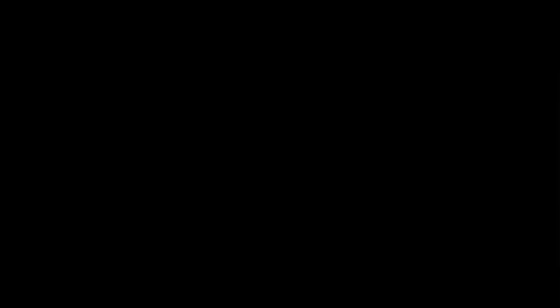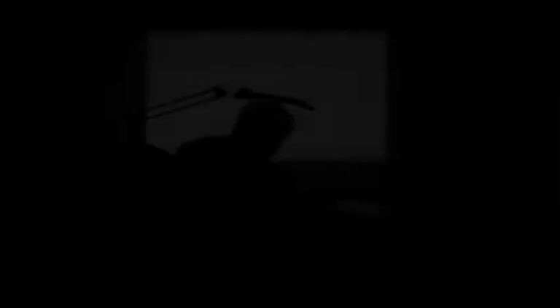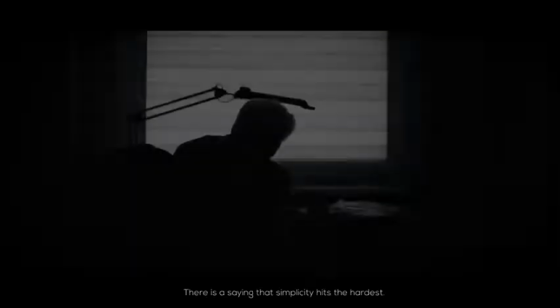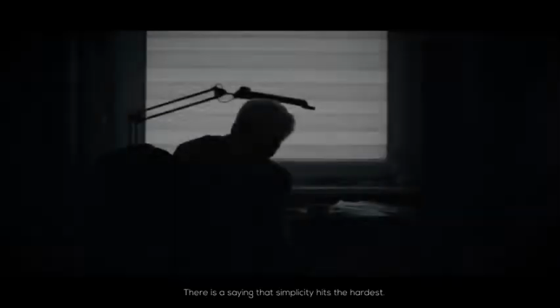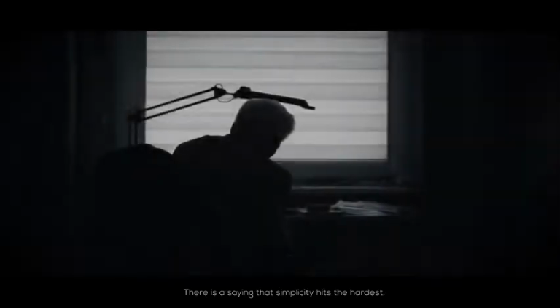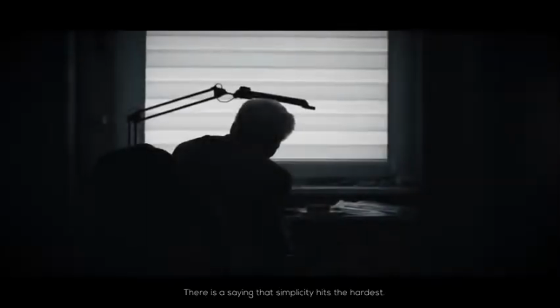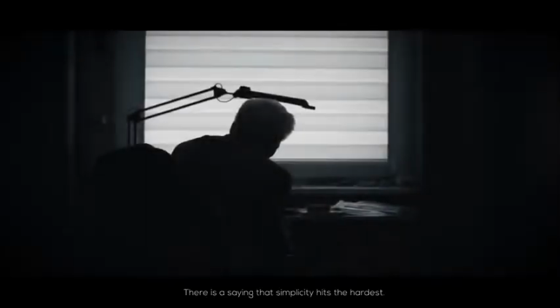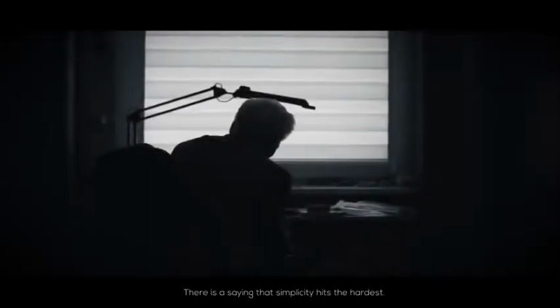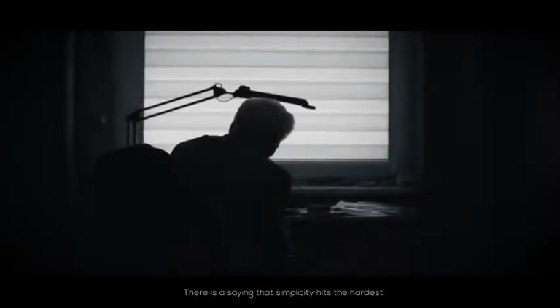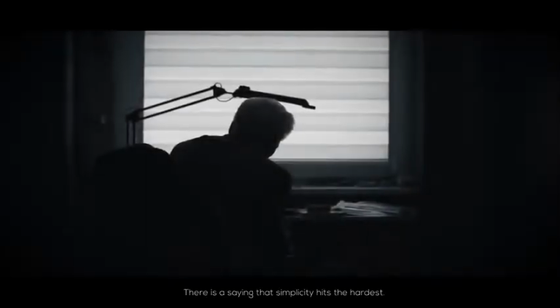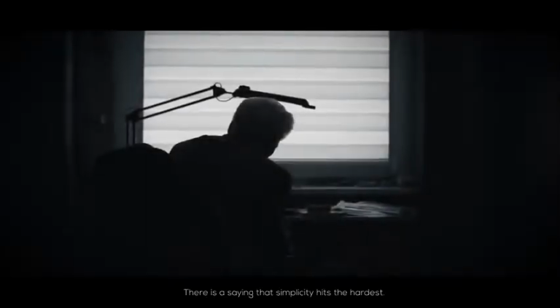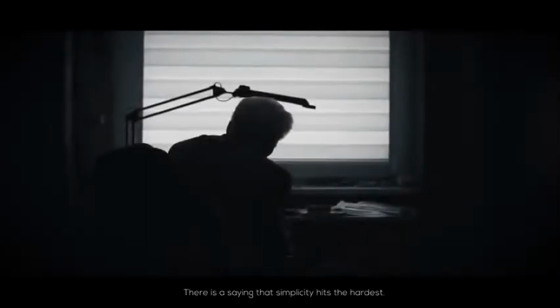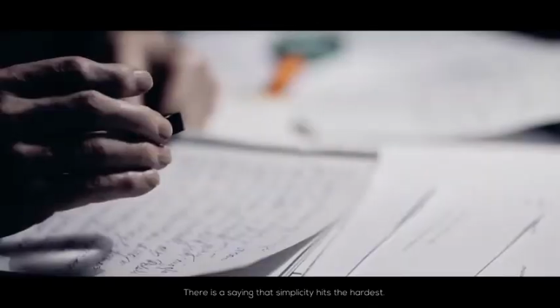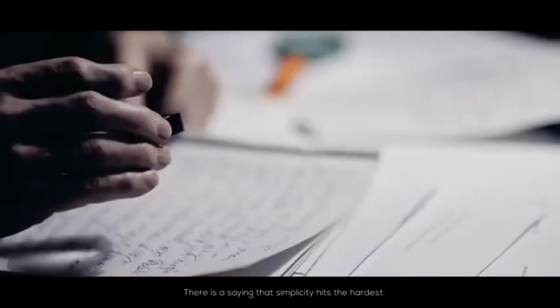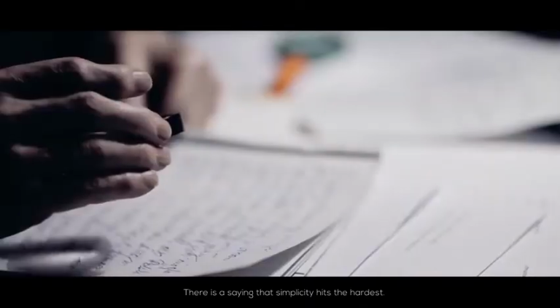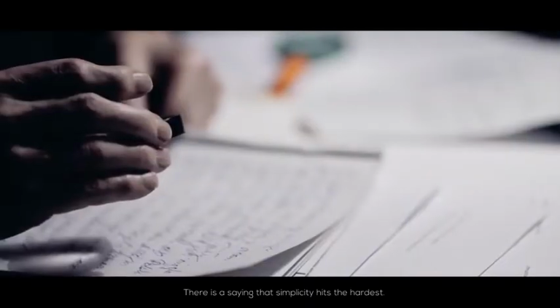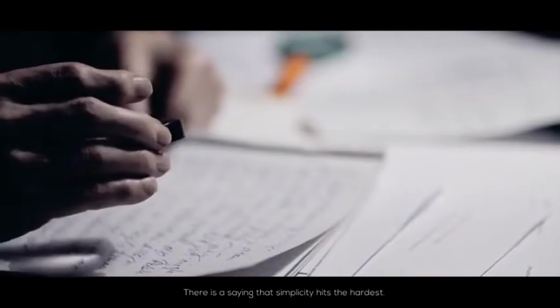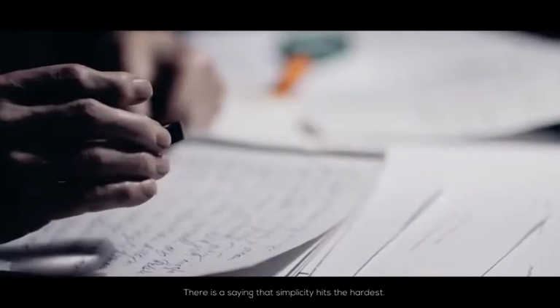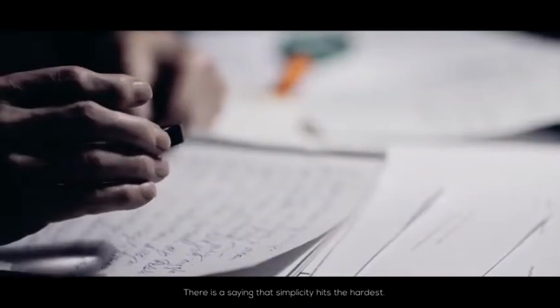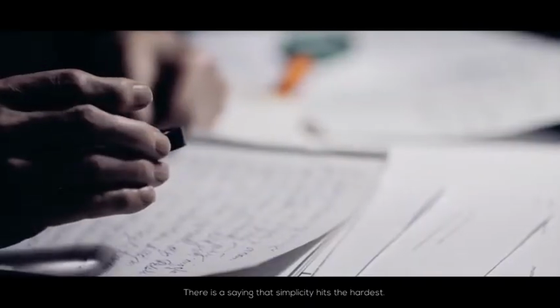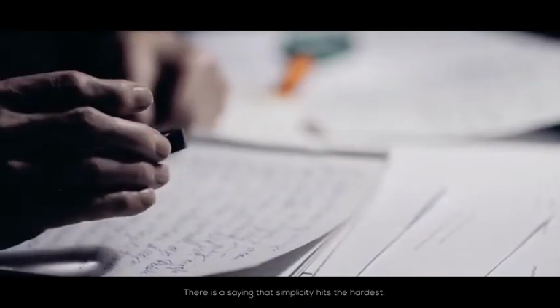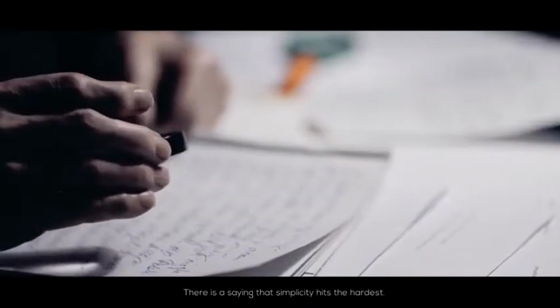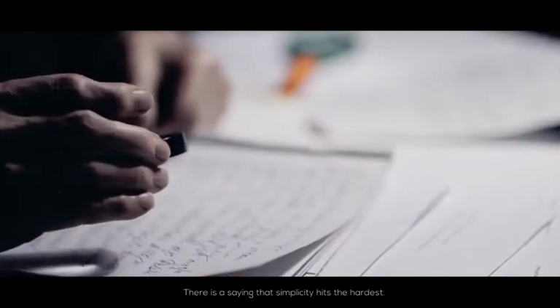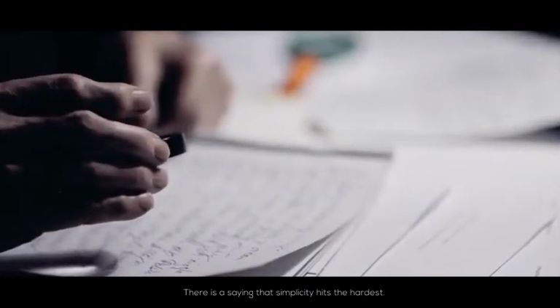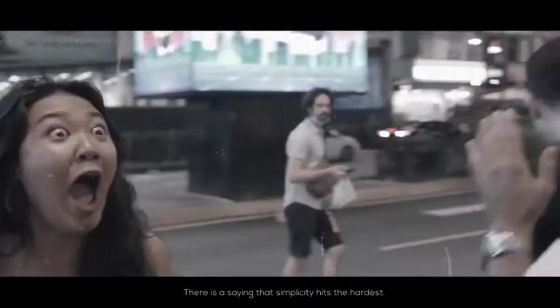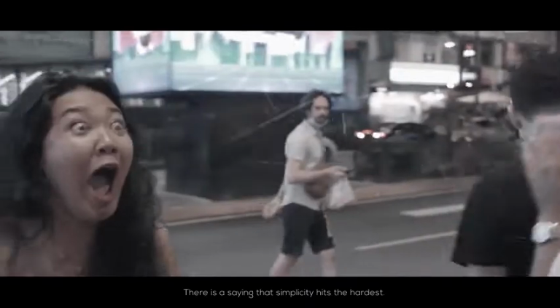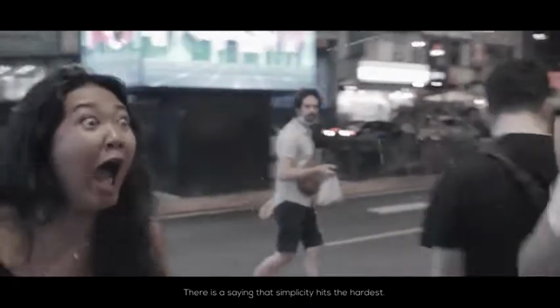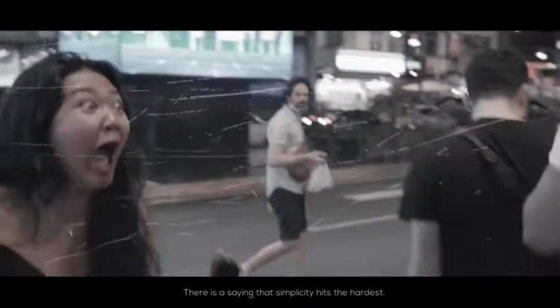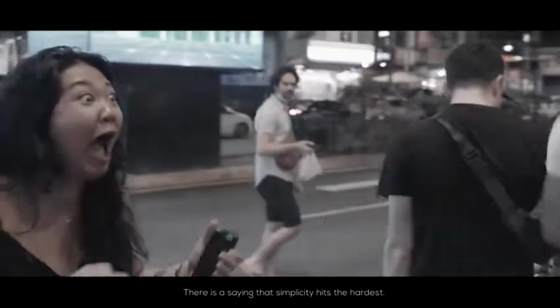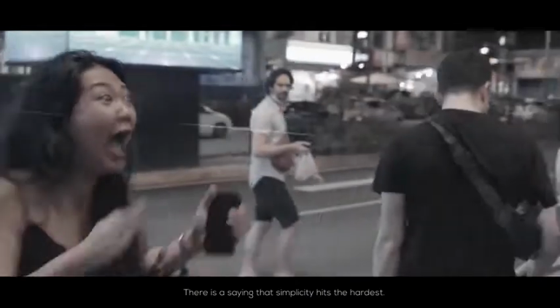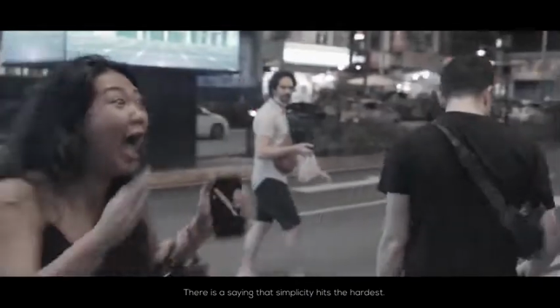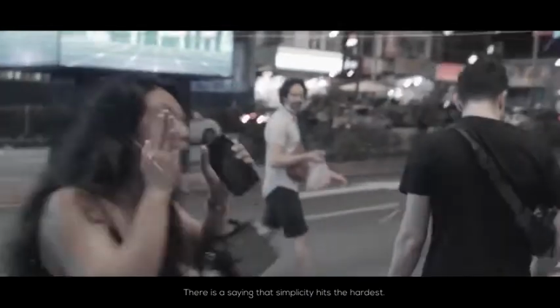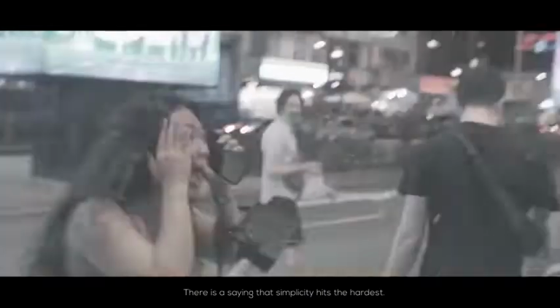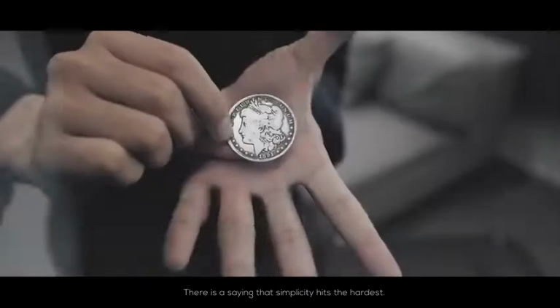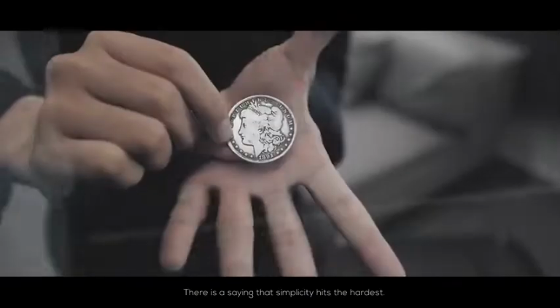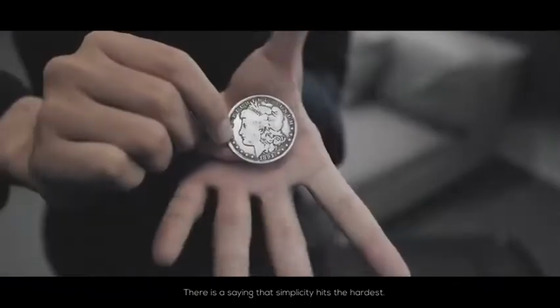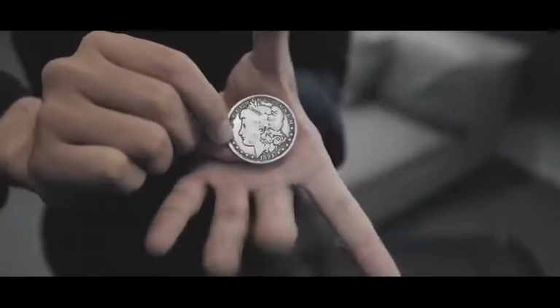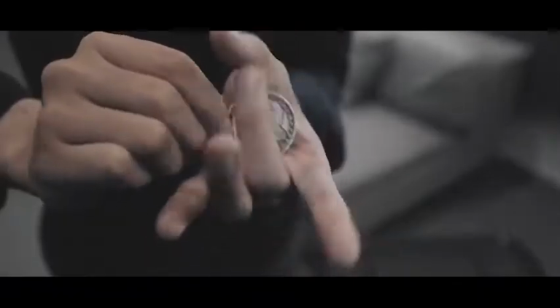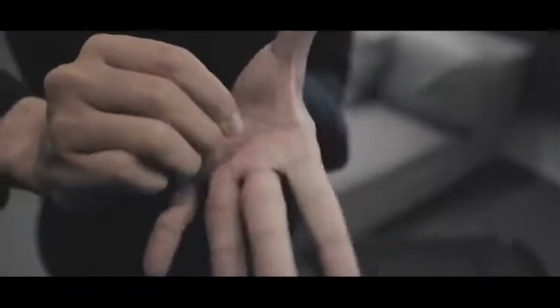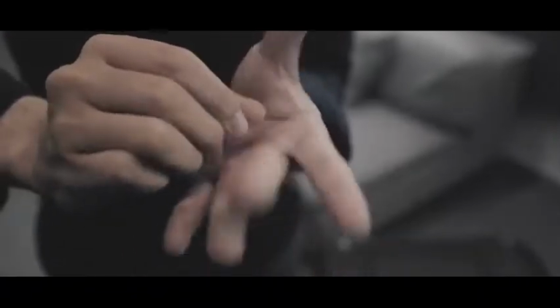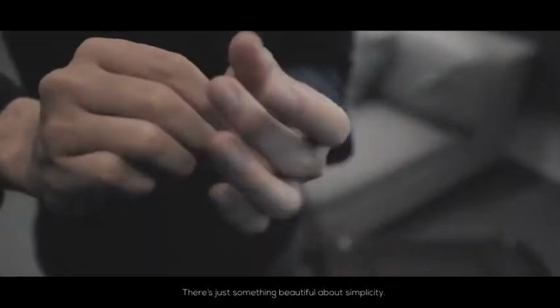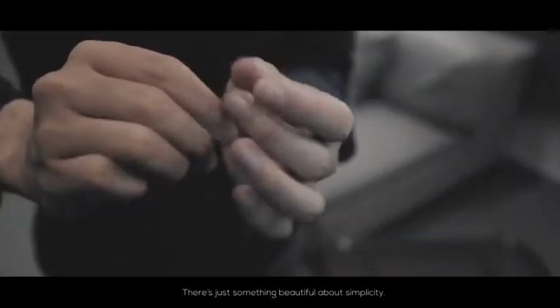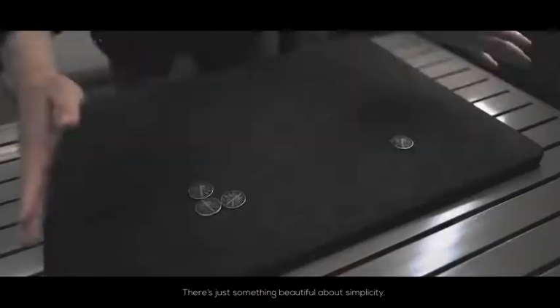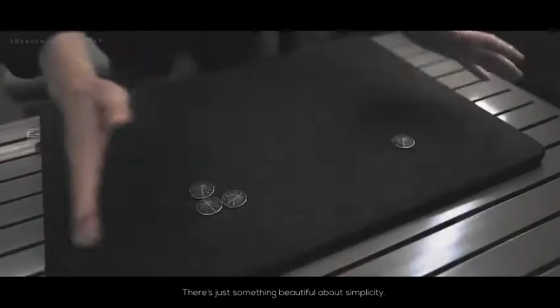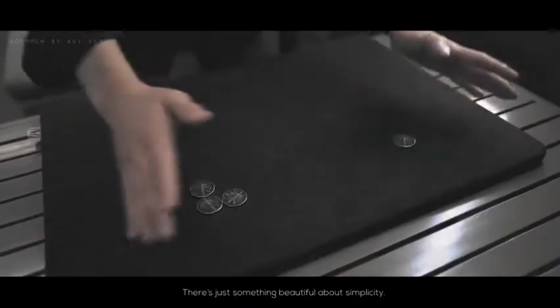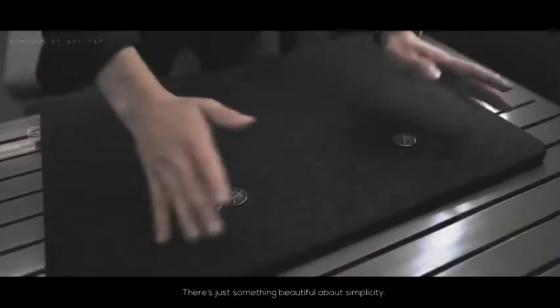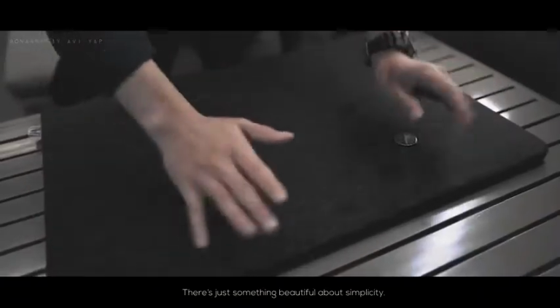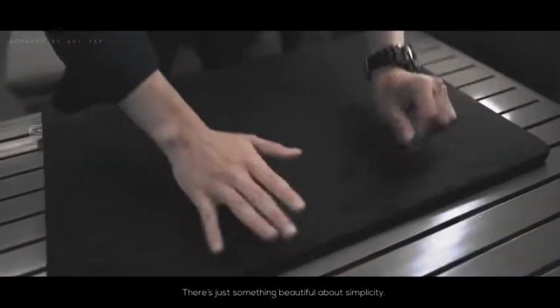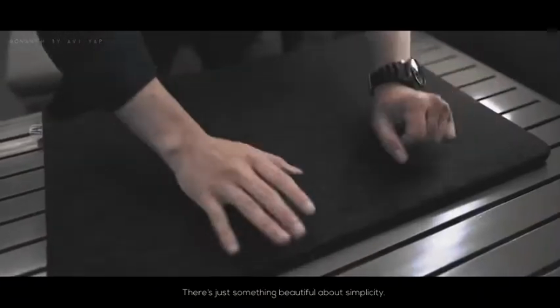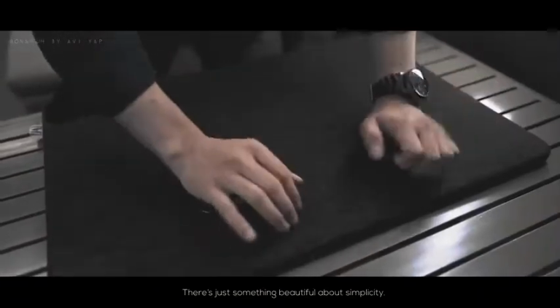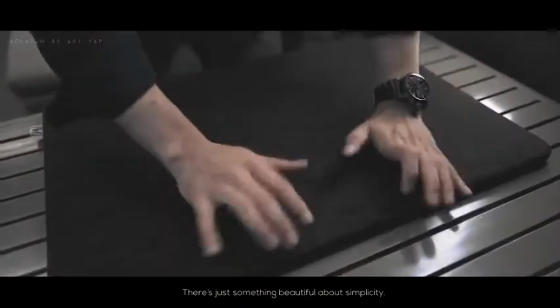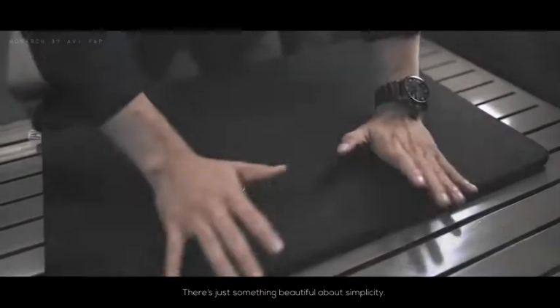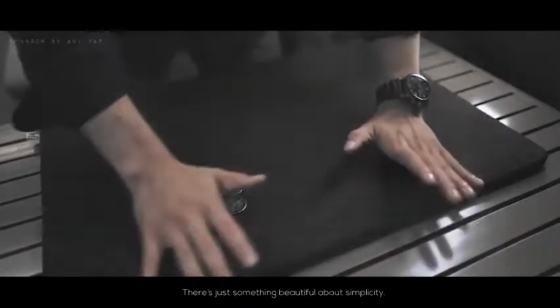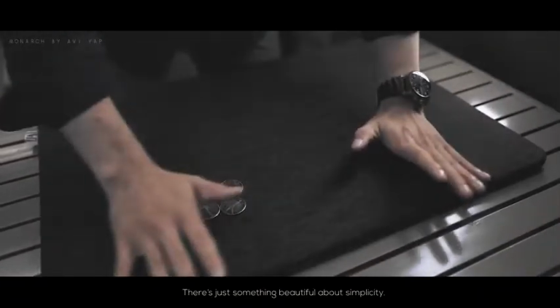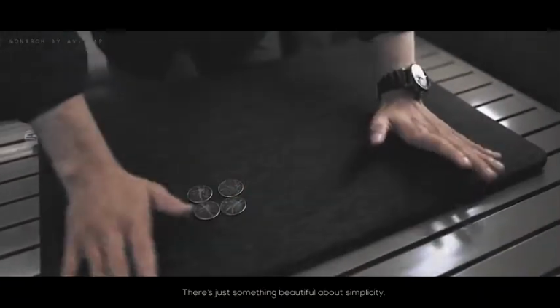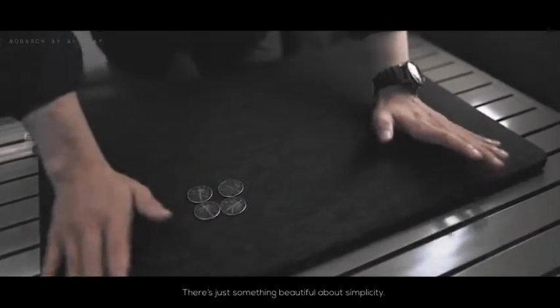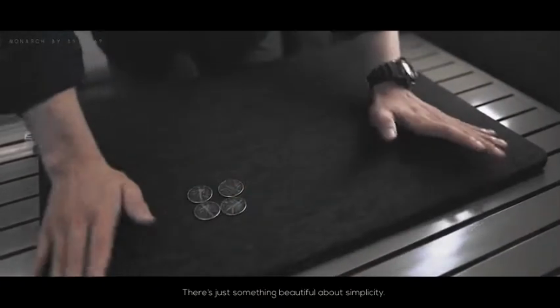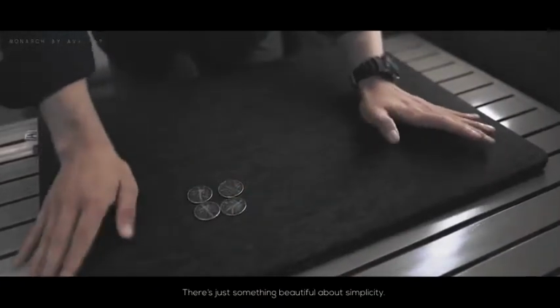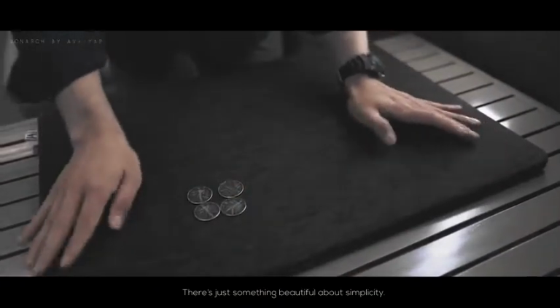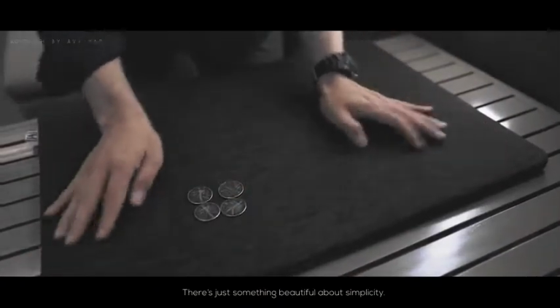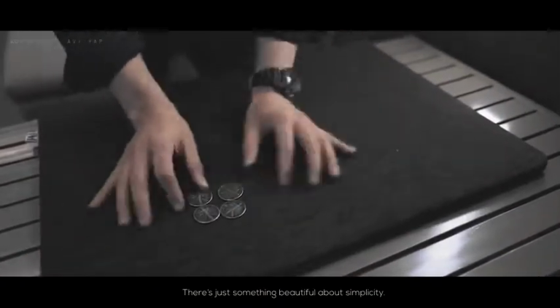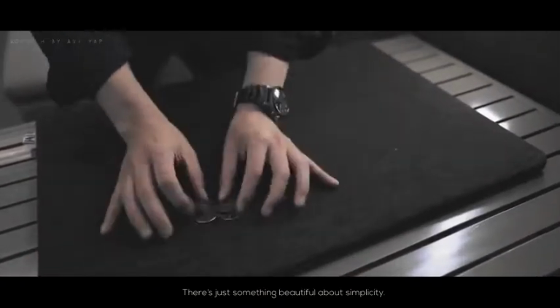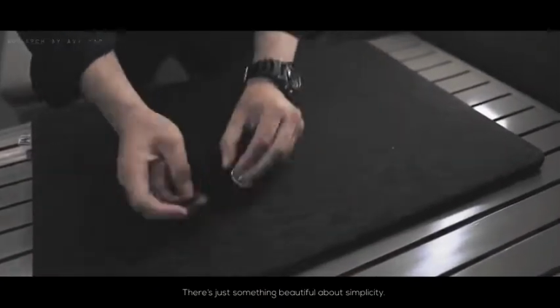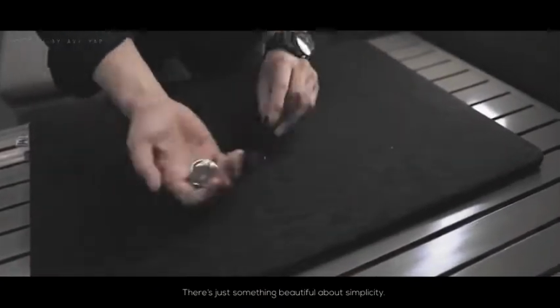There's a saying that simplicity hits the hardest. There's just something beautiful about simplicity.